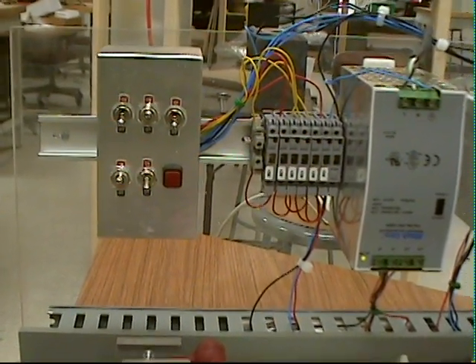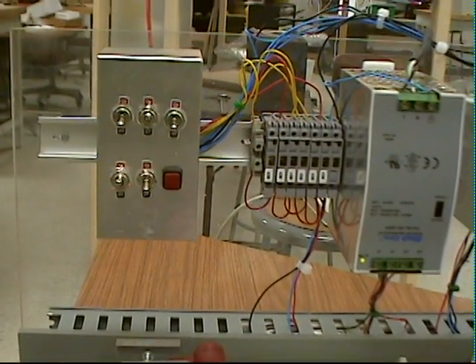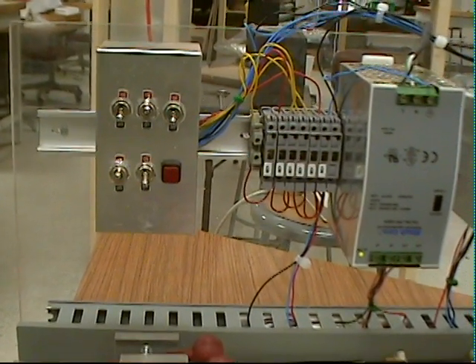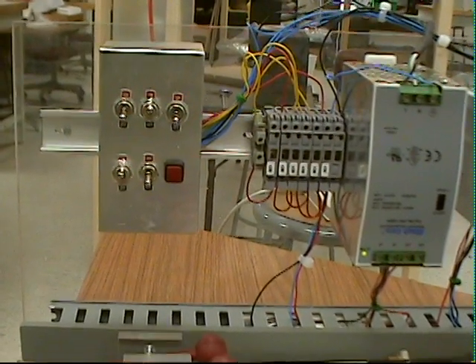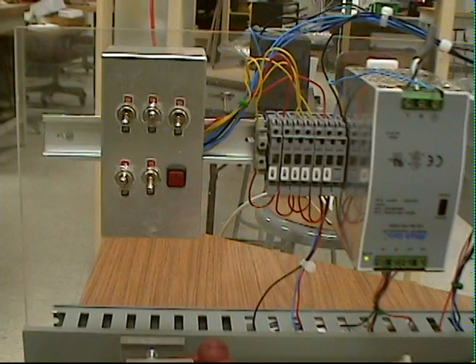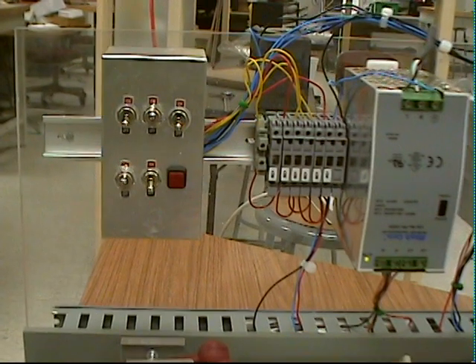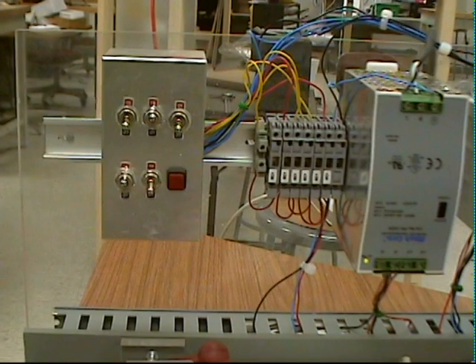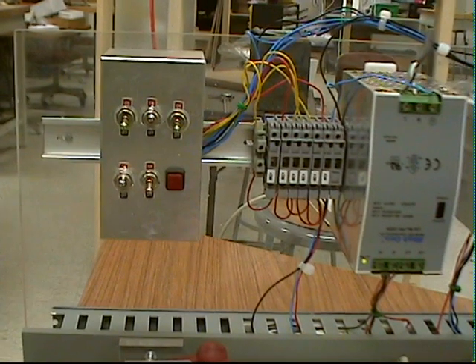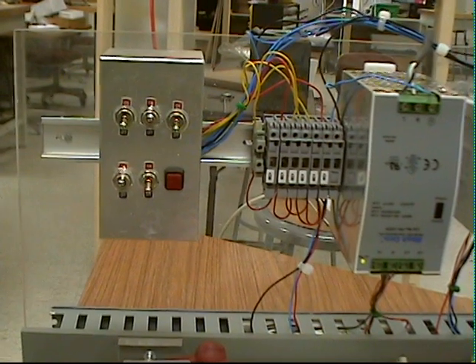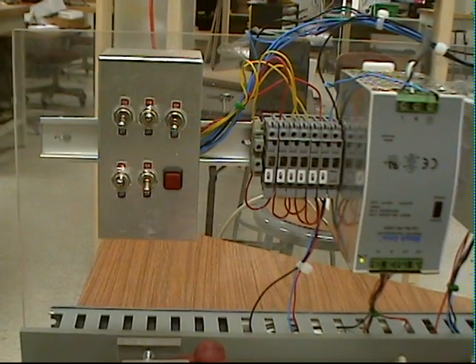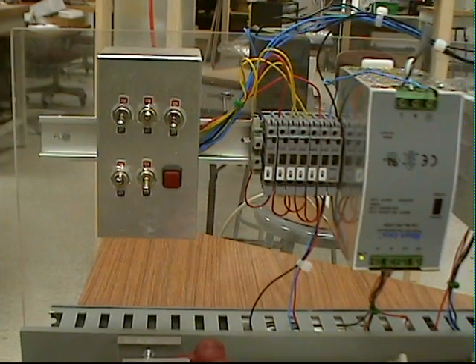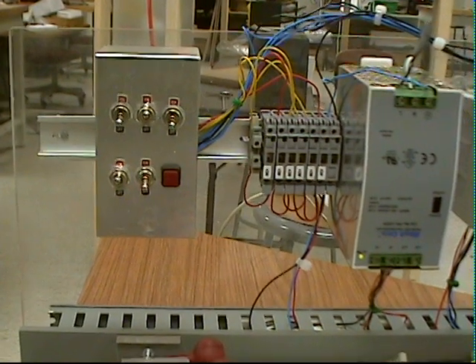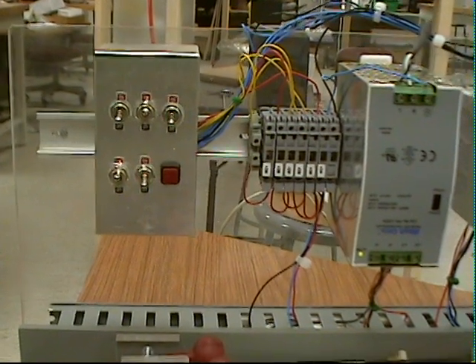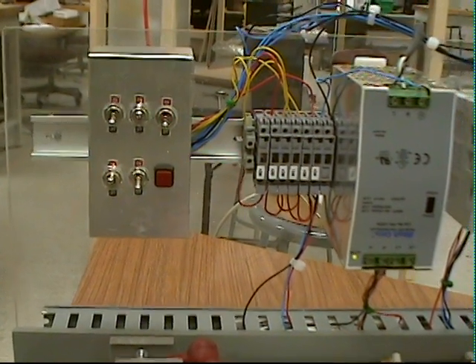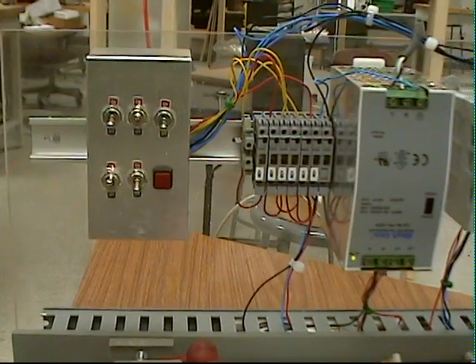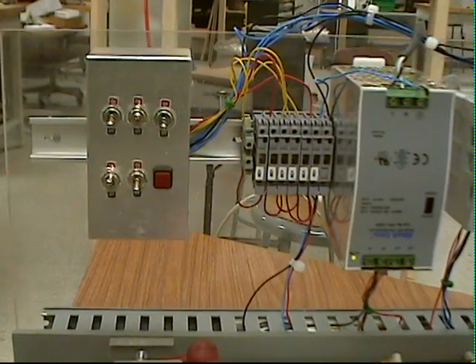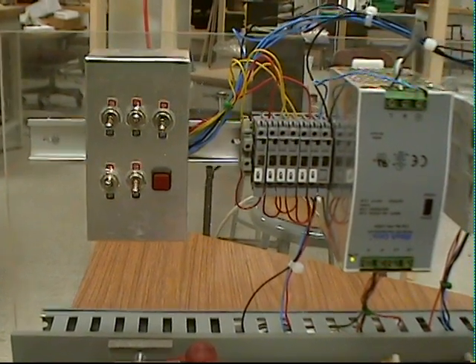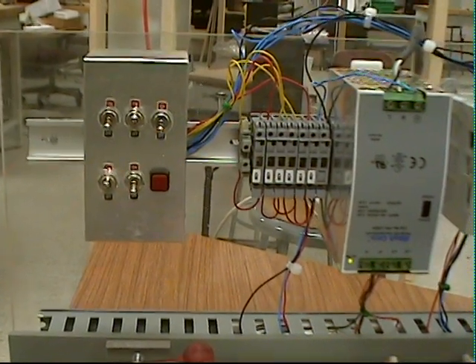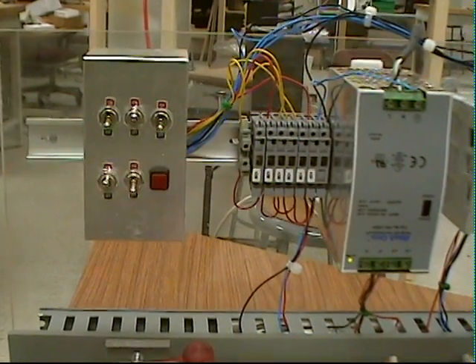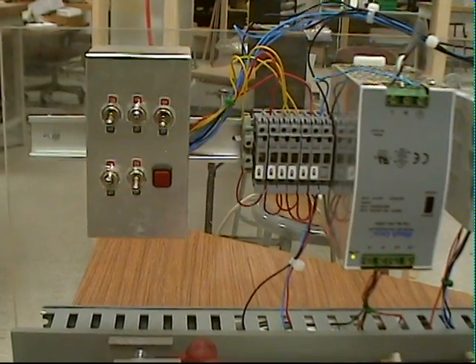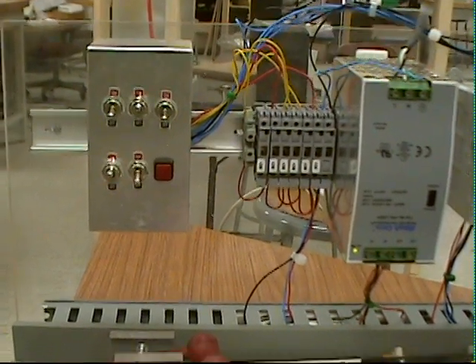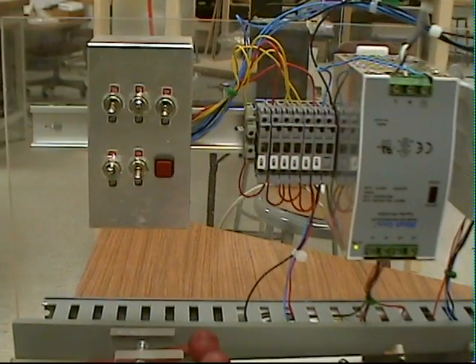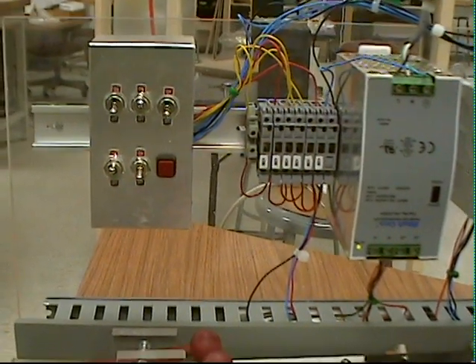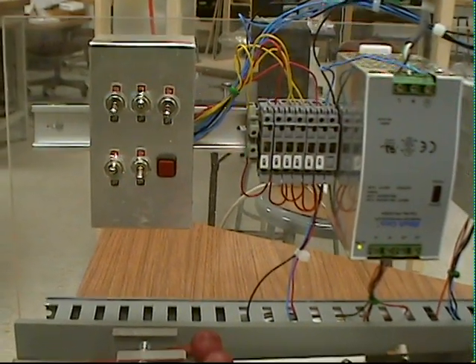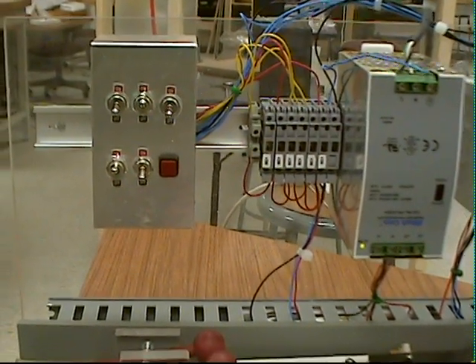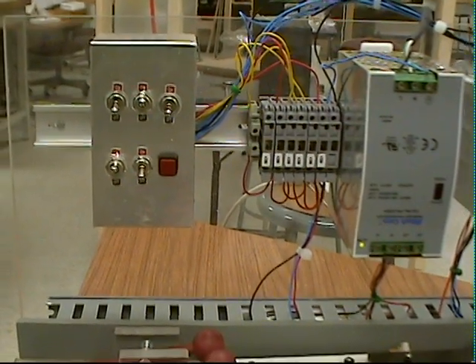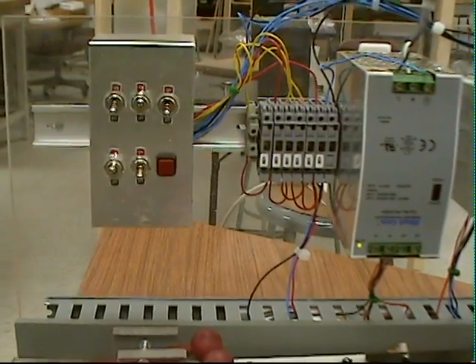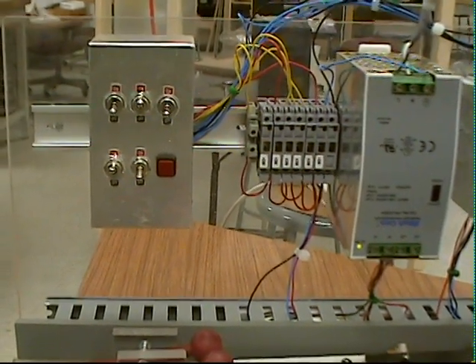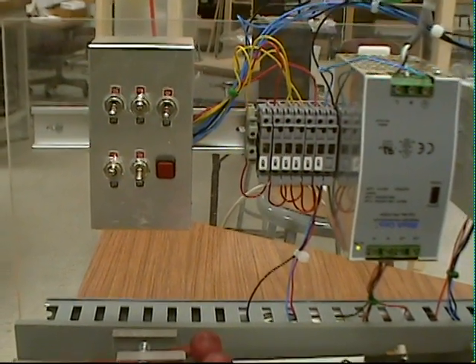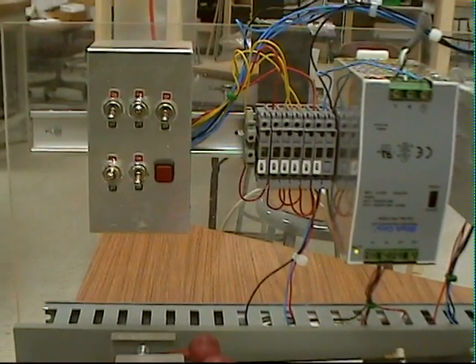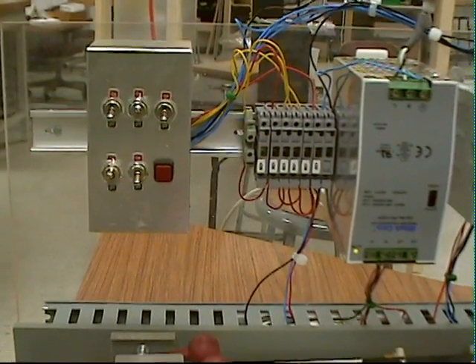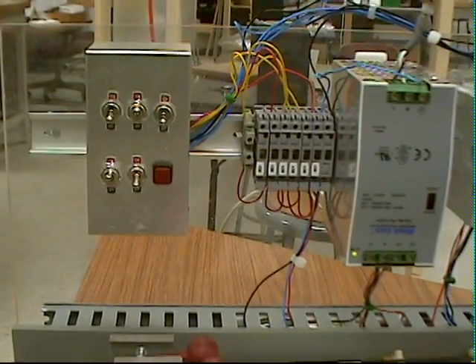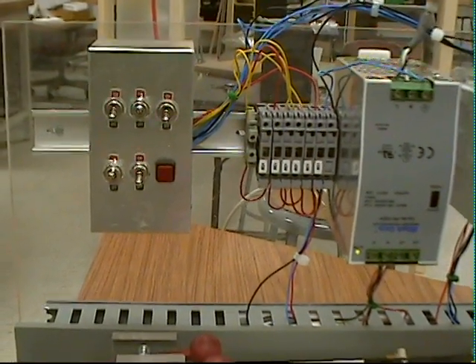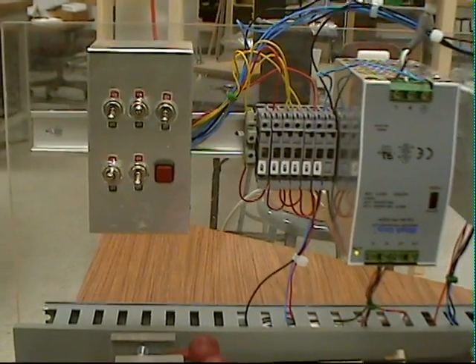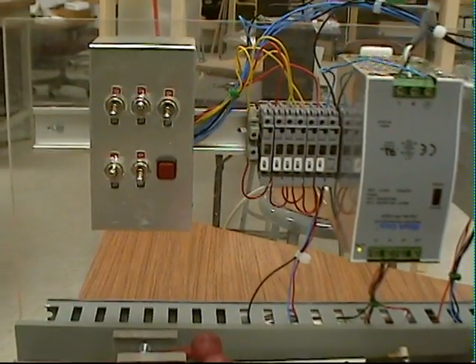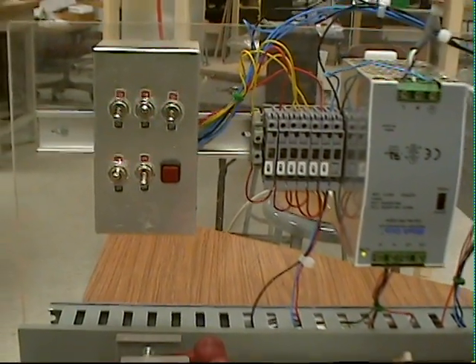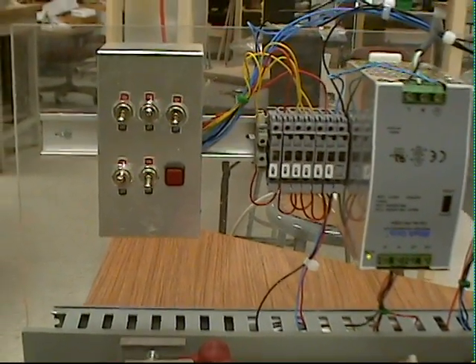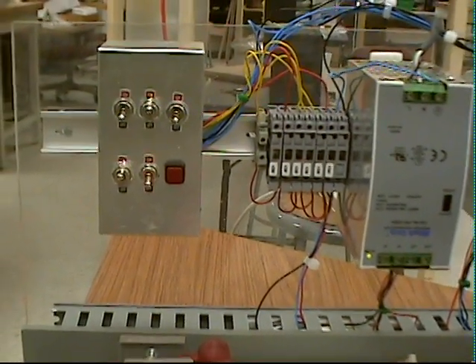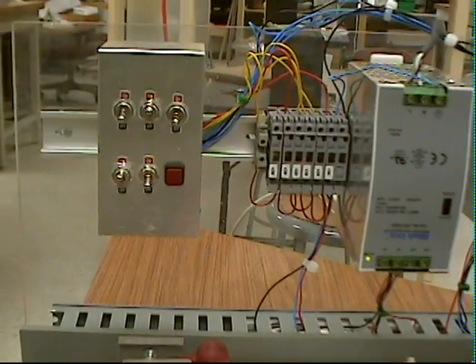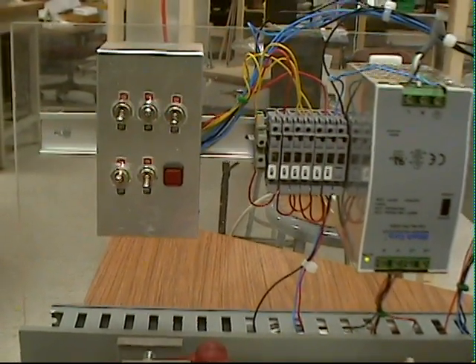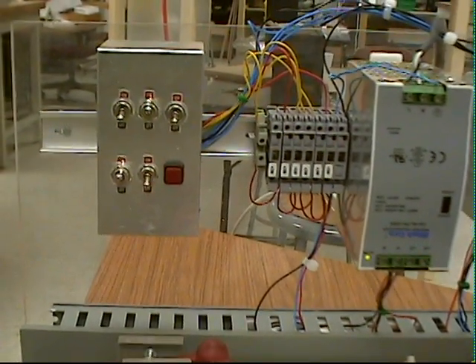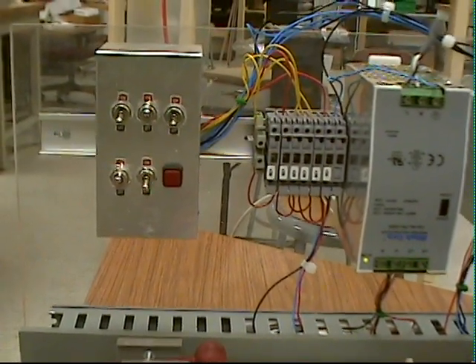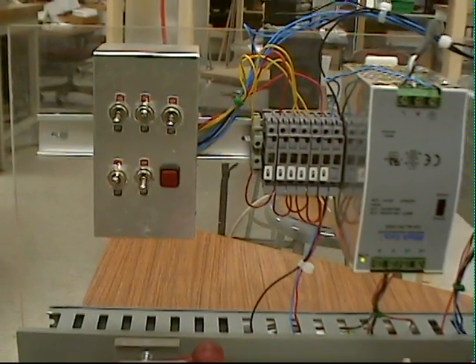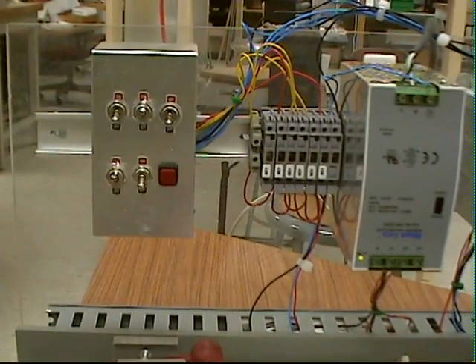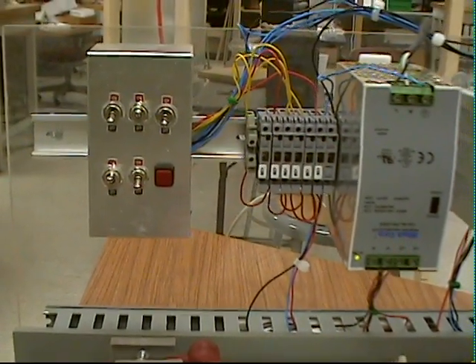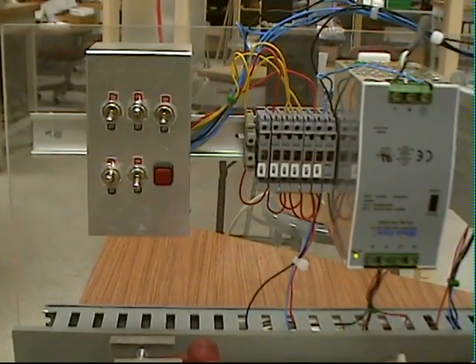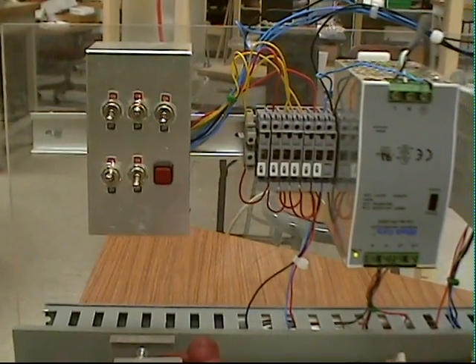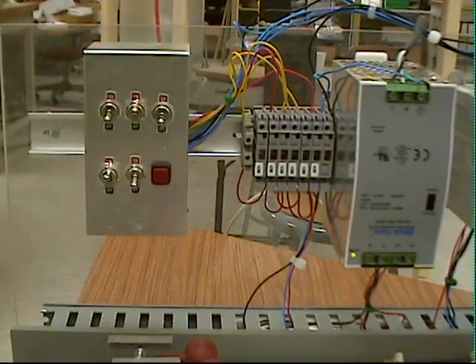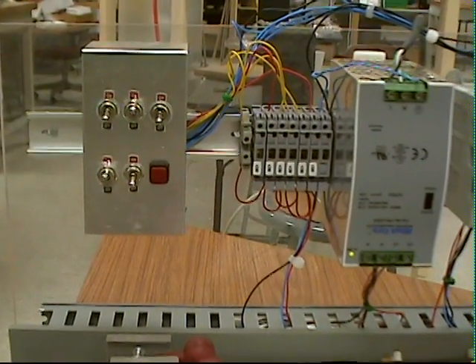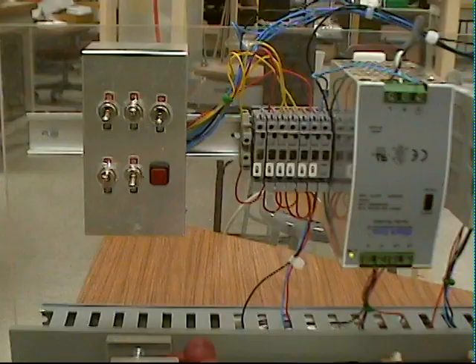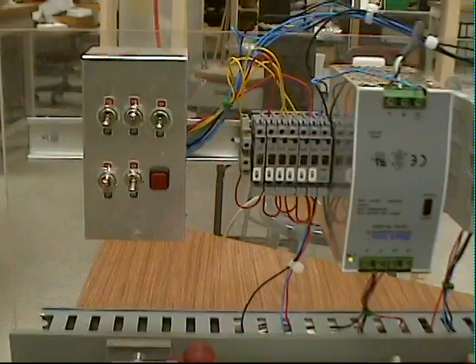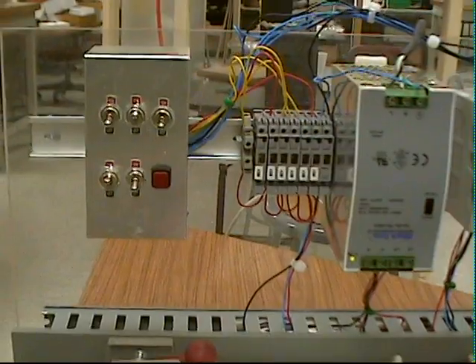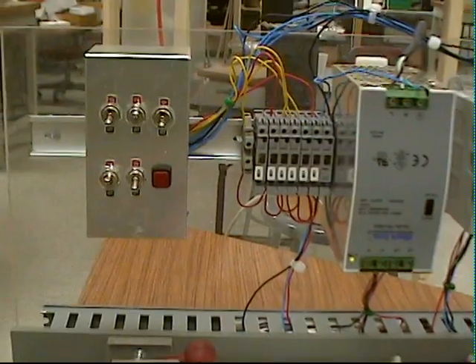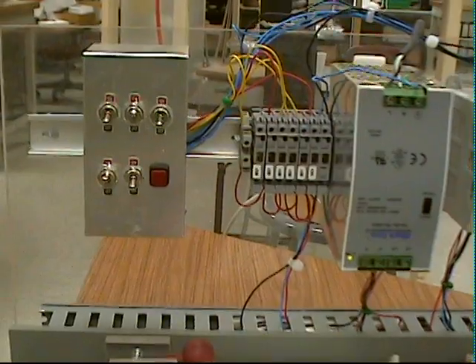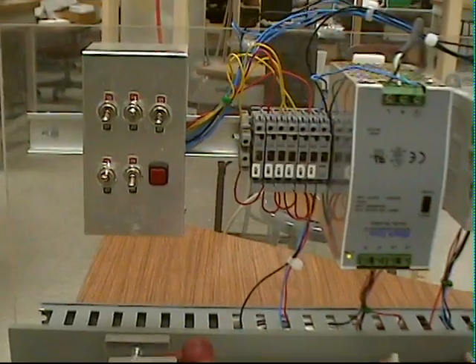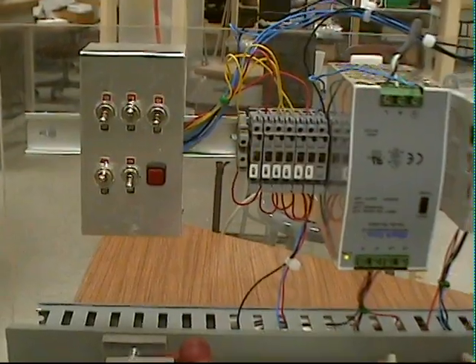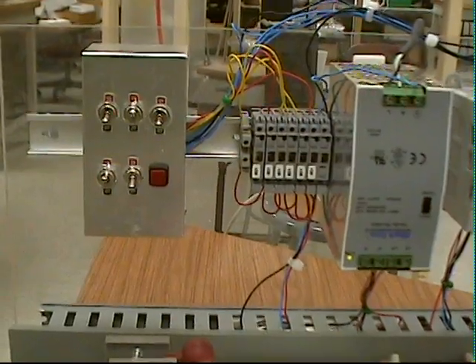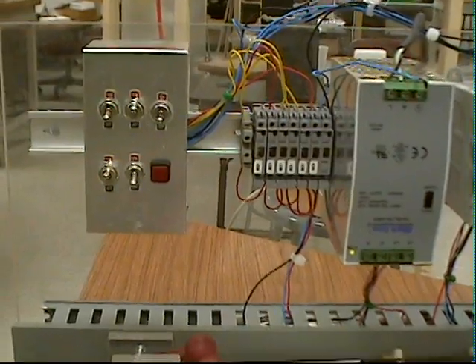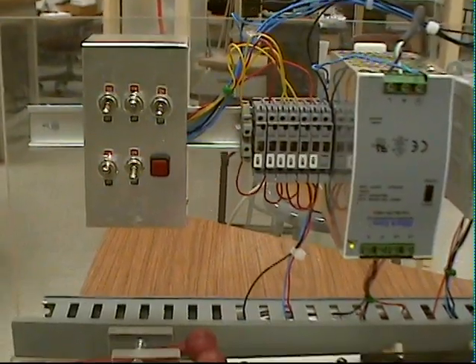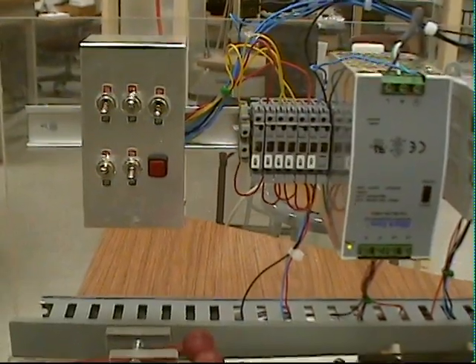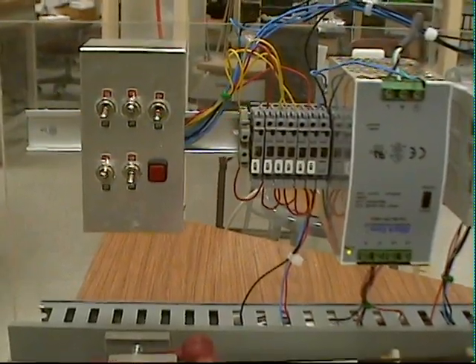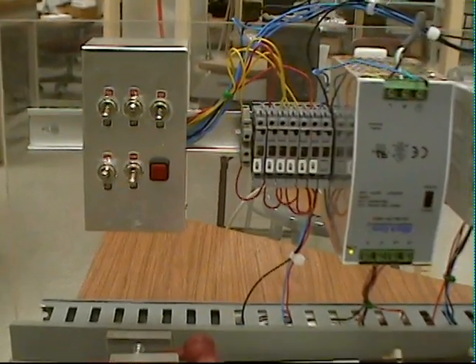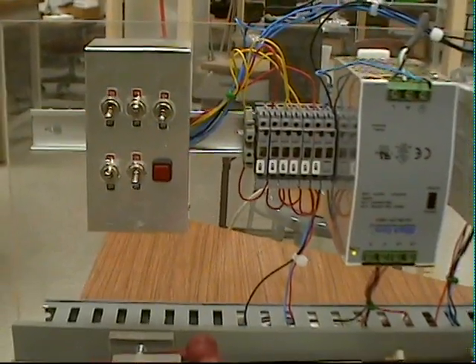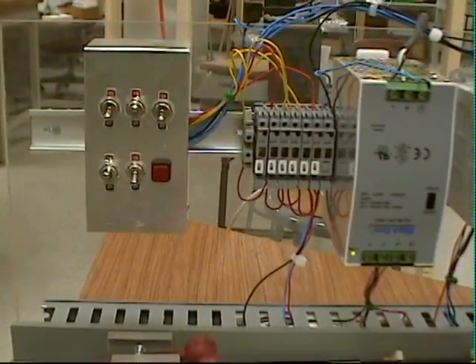The bottom two switches control how fast that program is being read through. The red push button switch is a real-time pause, which we'll demonstrate.